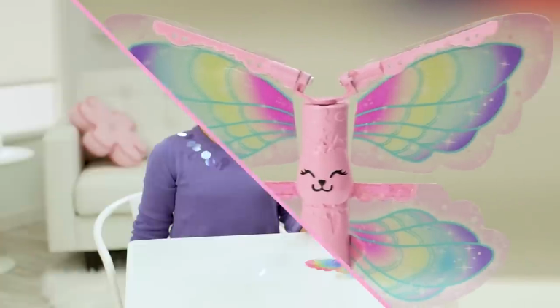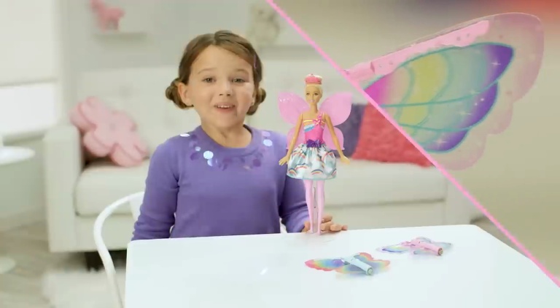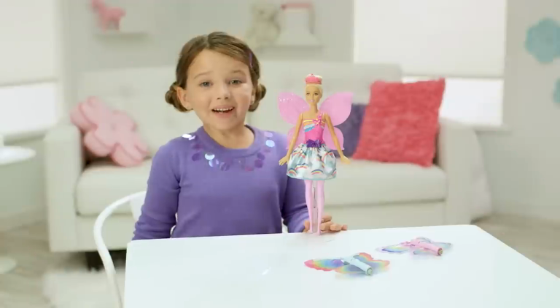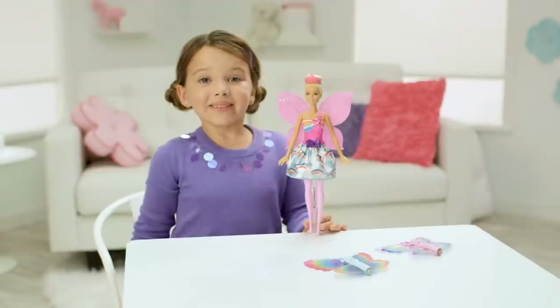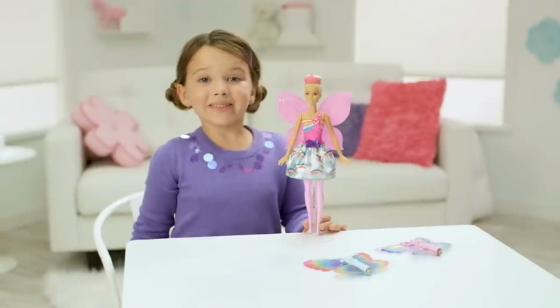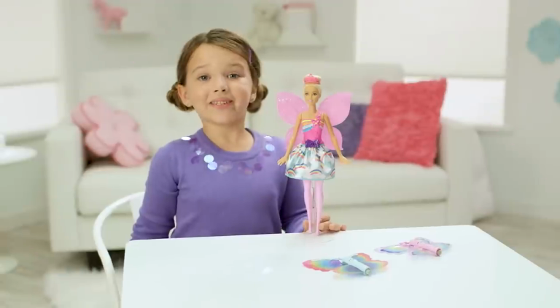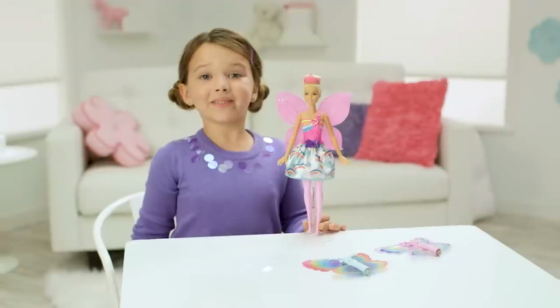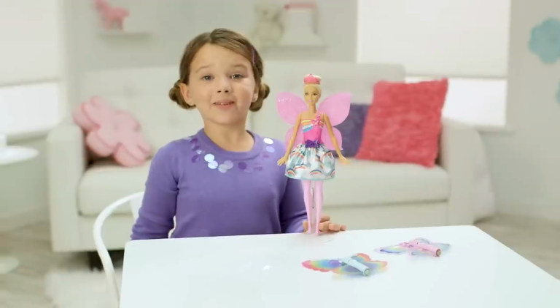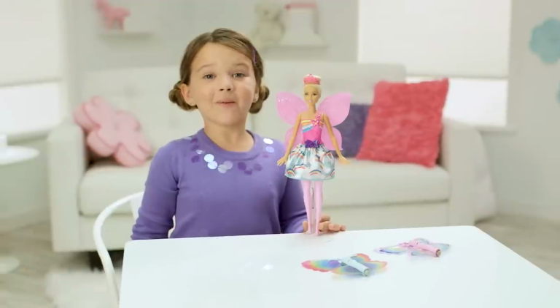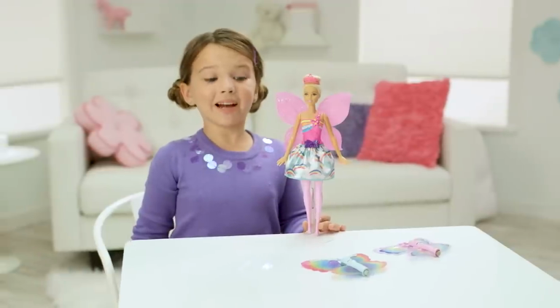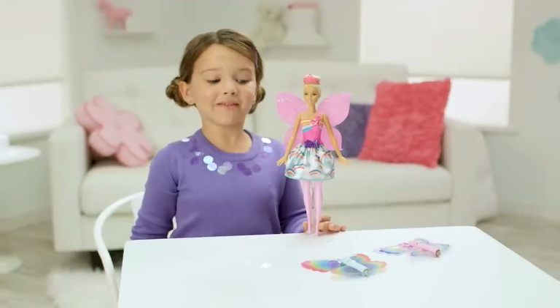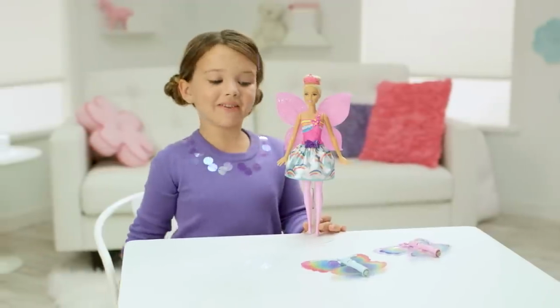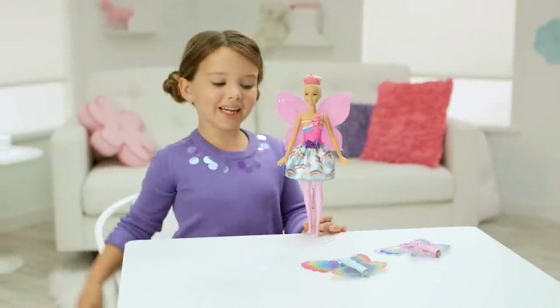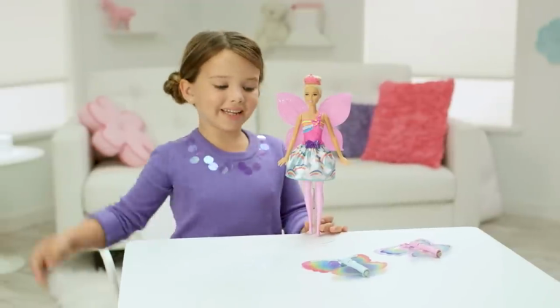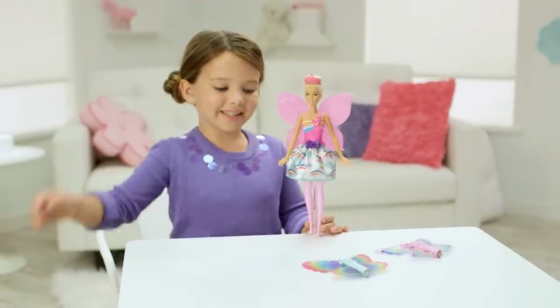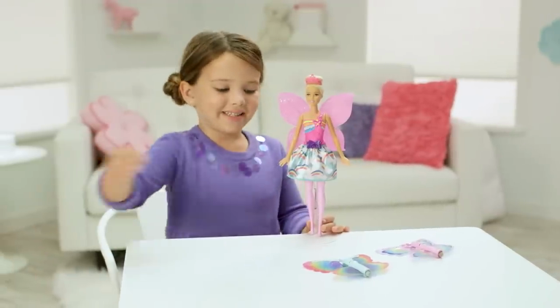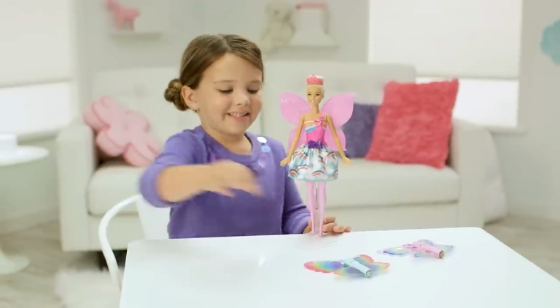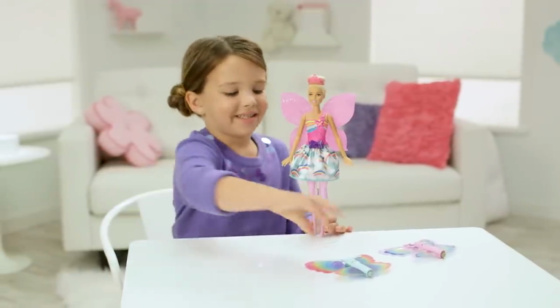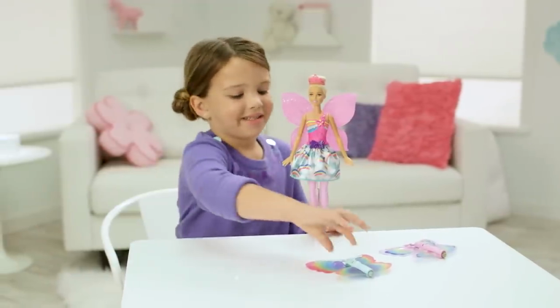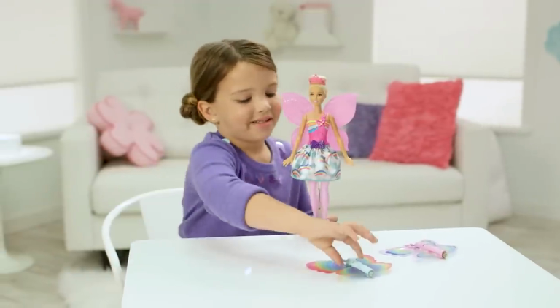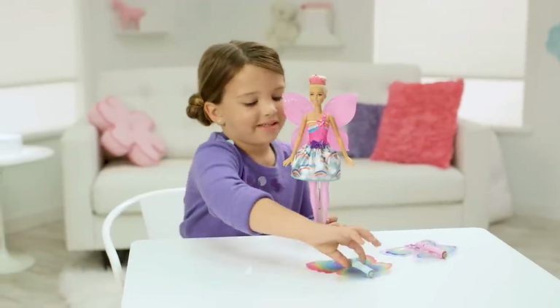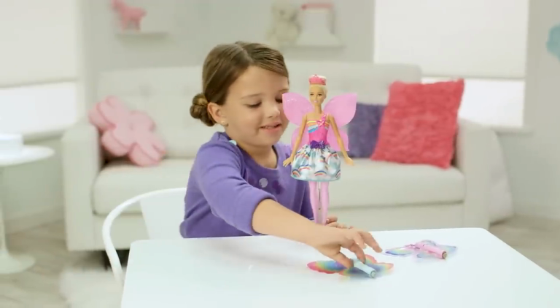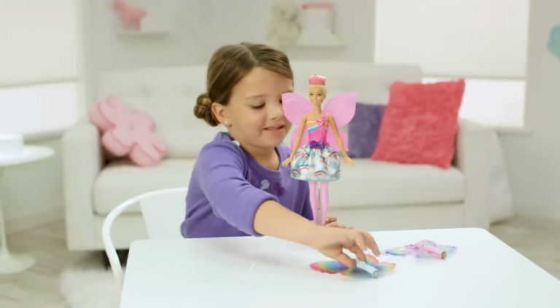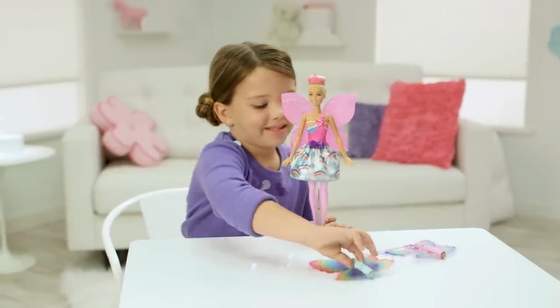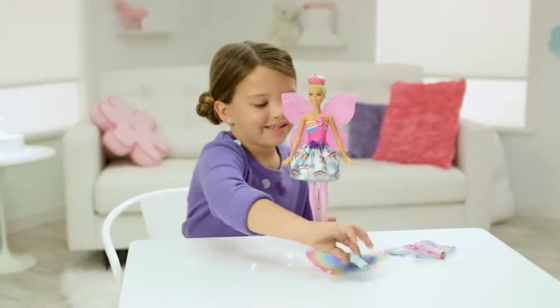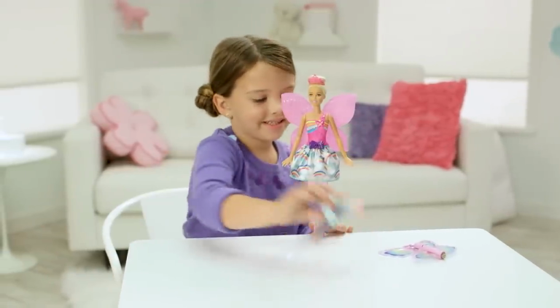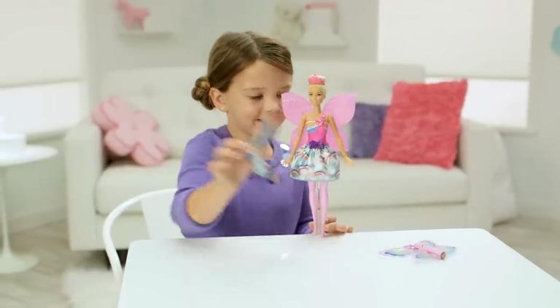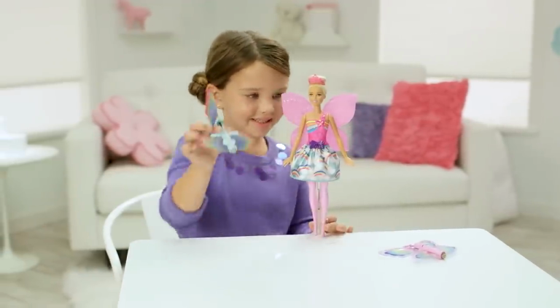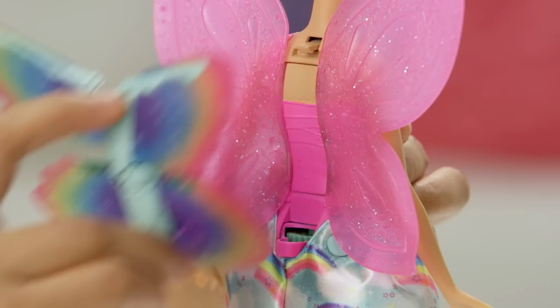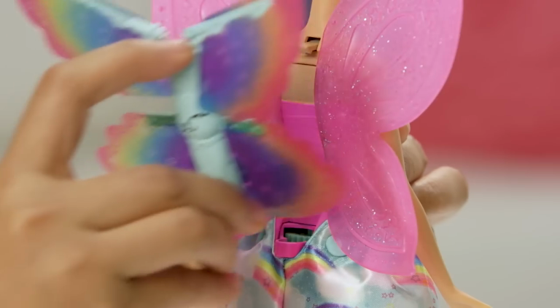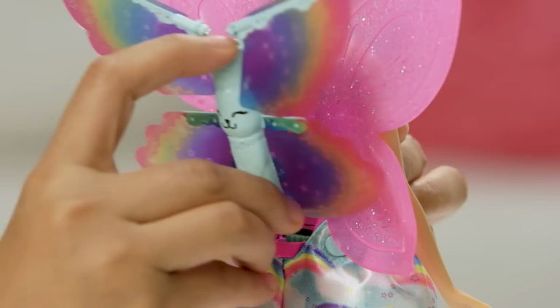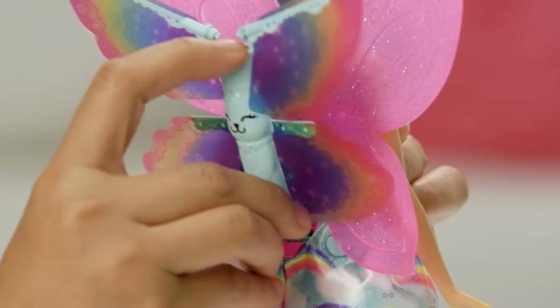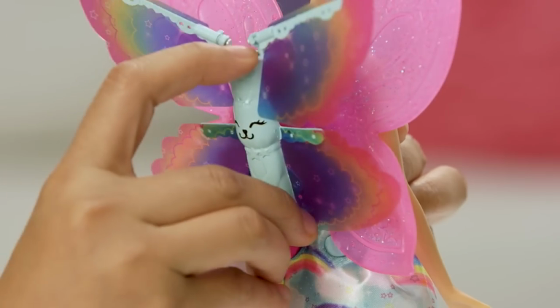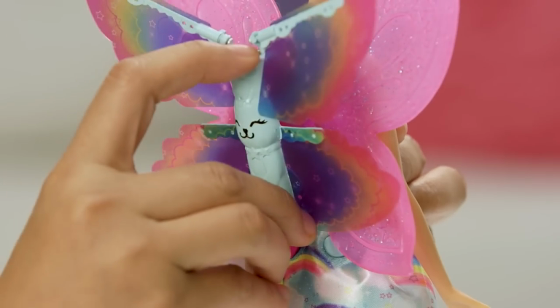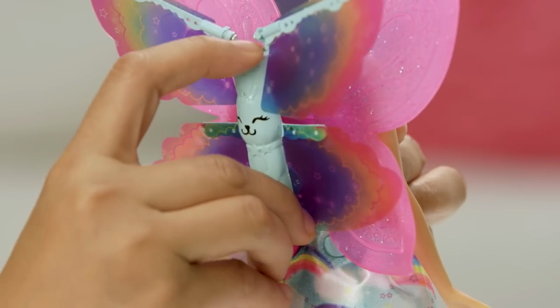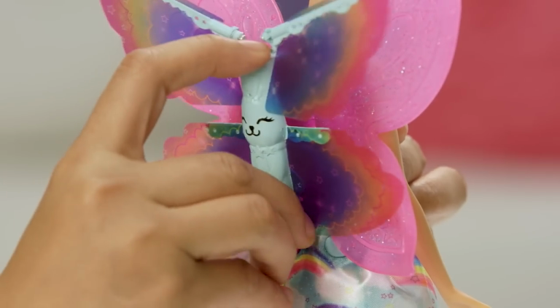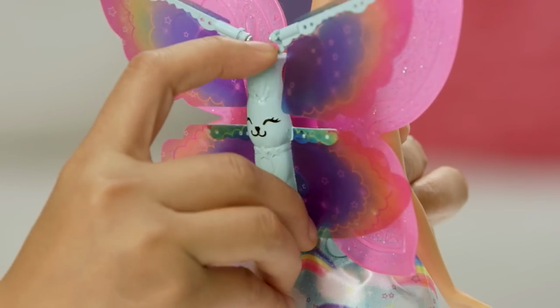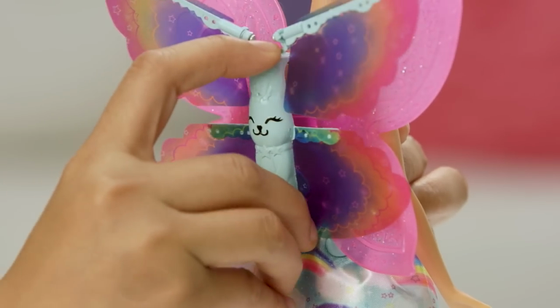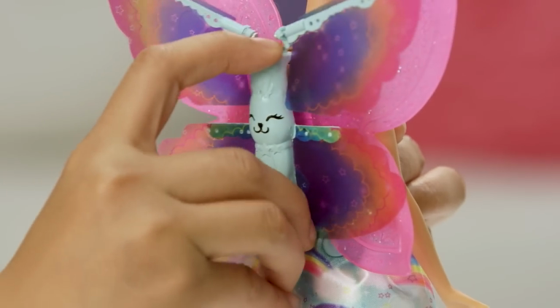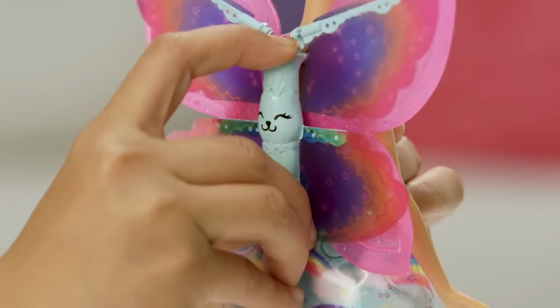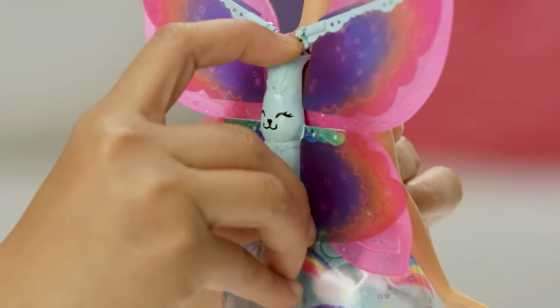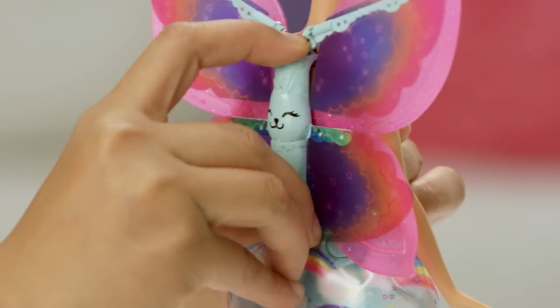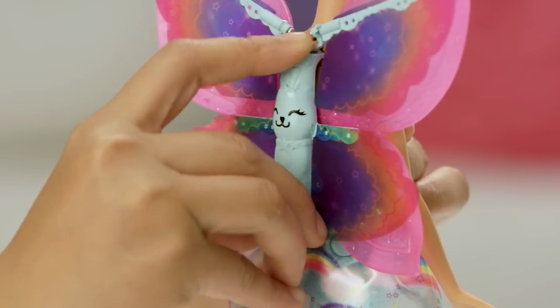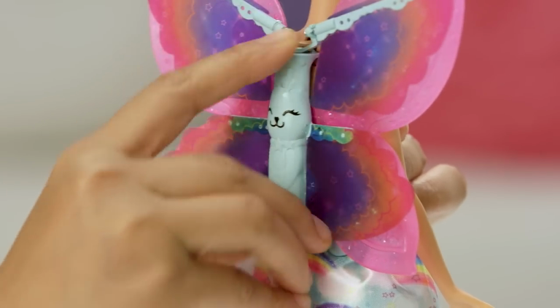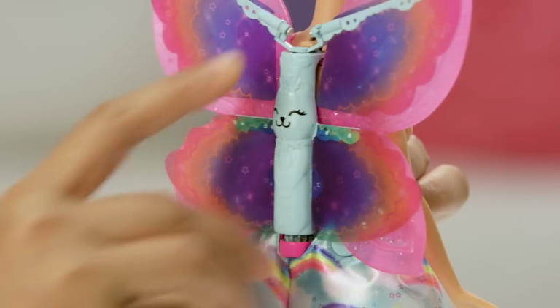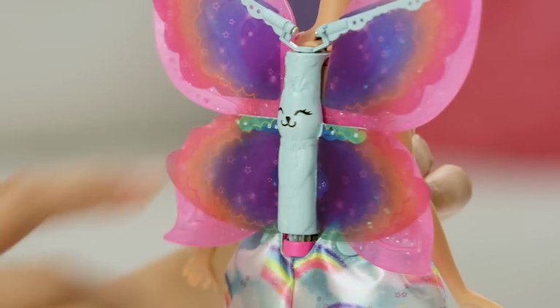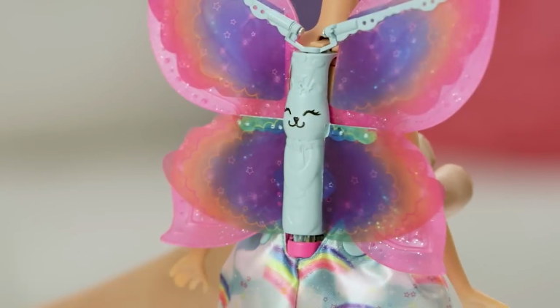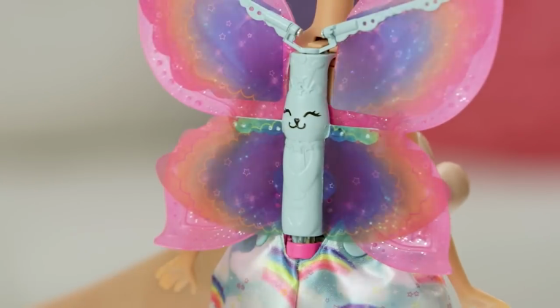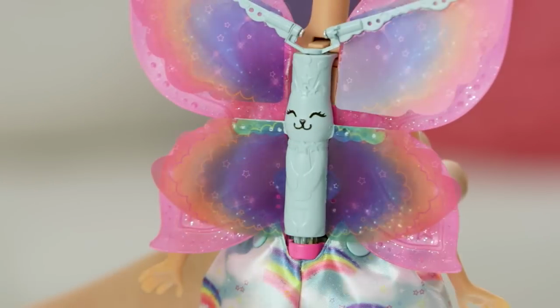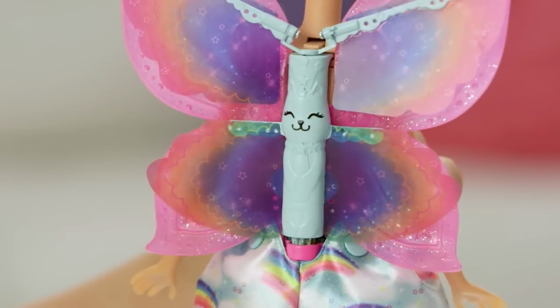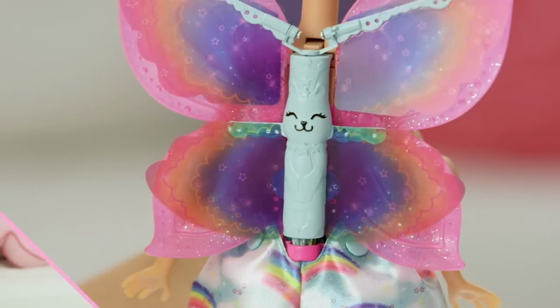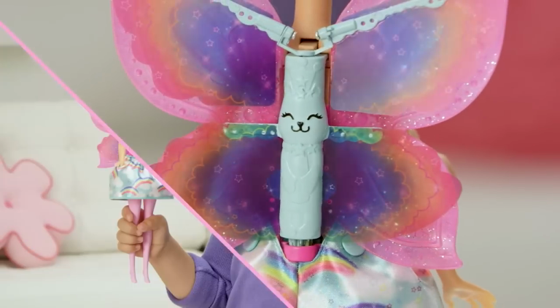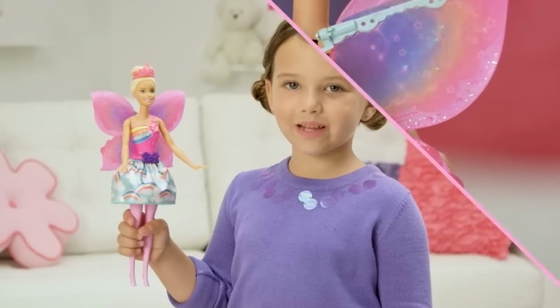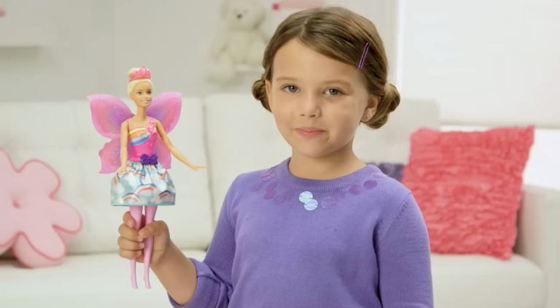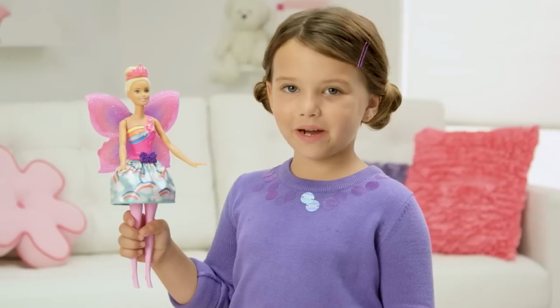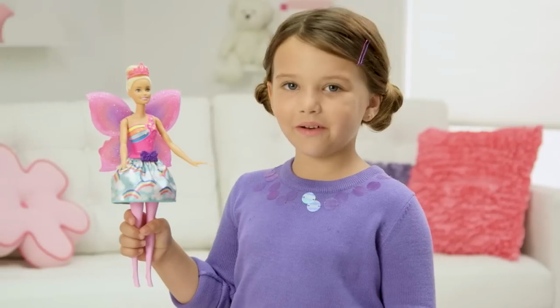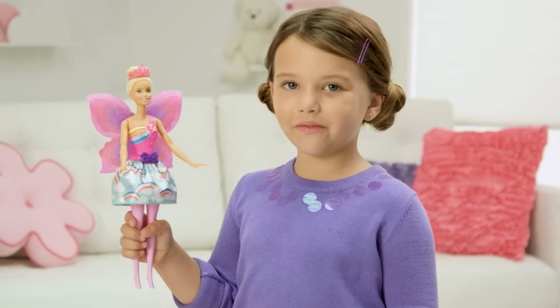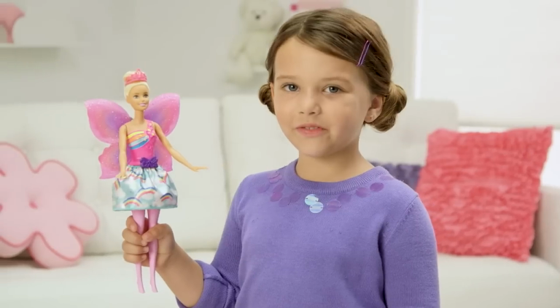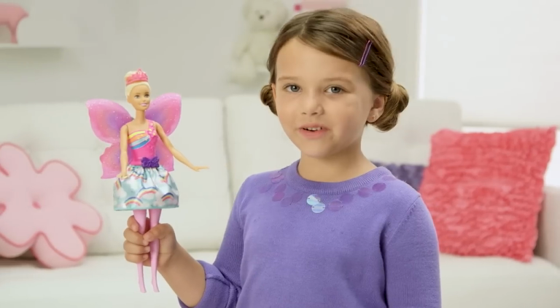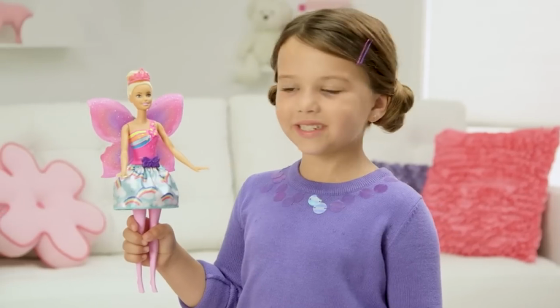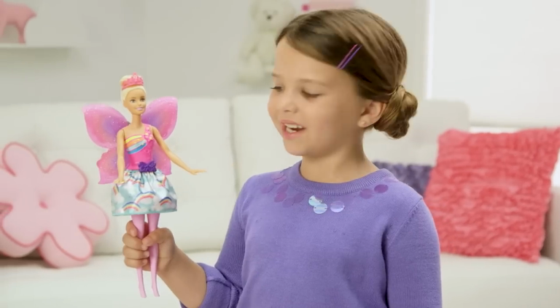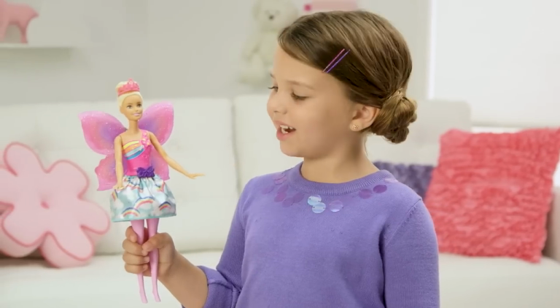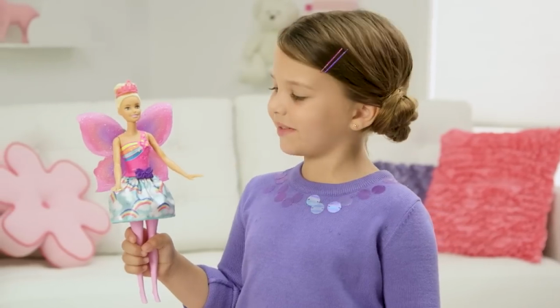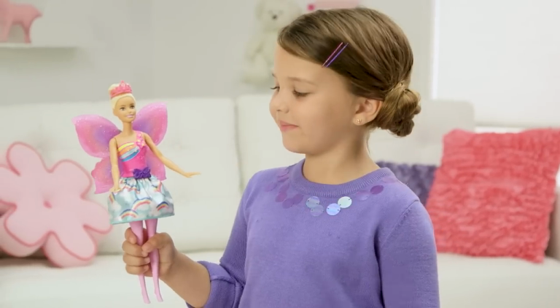First, choose a pair of wings and put them on the back of Barbie. Pull her butterfly belt four times.